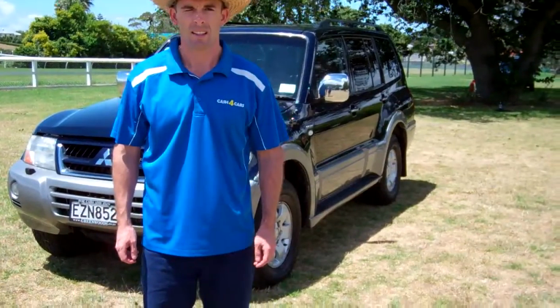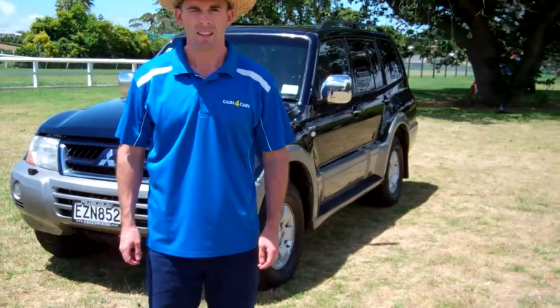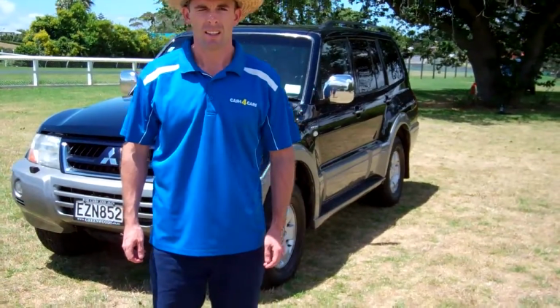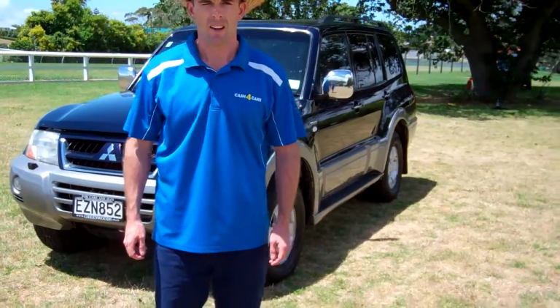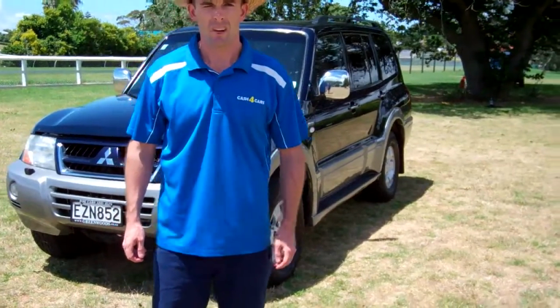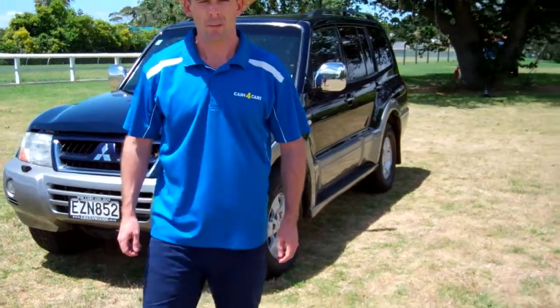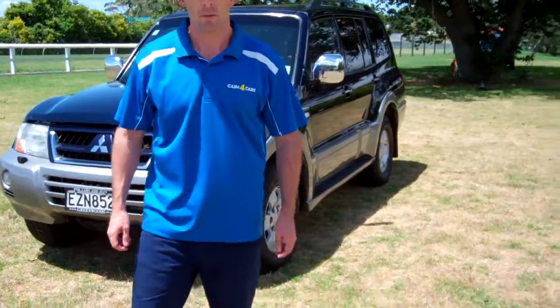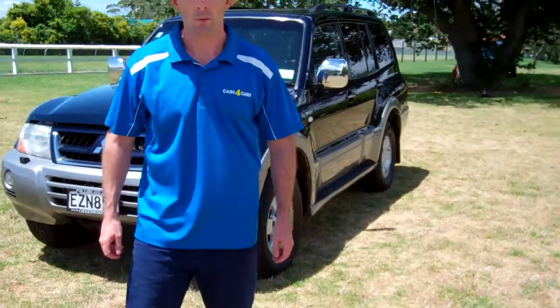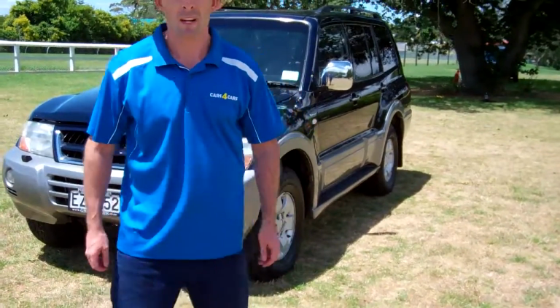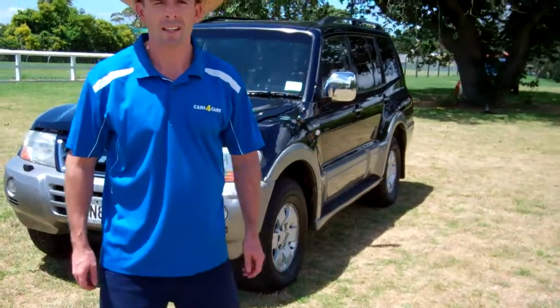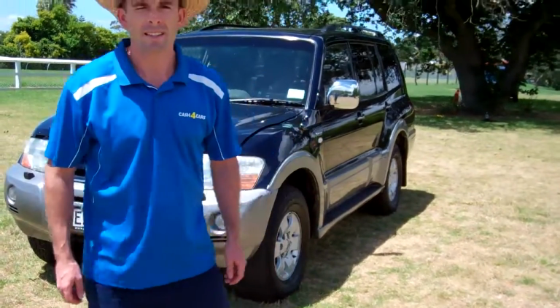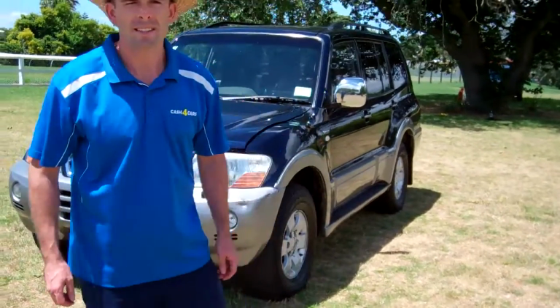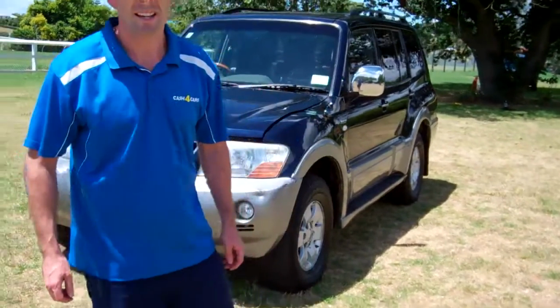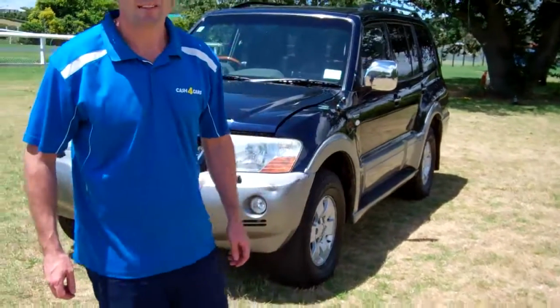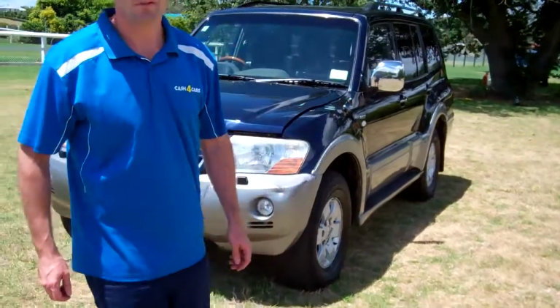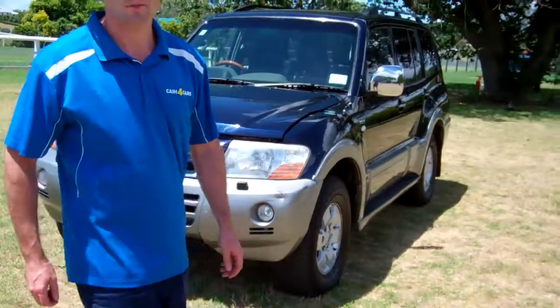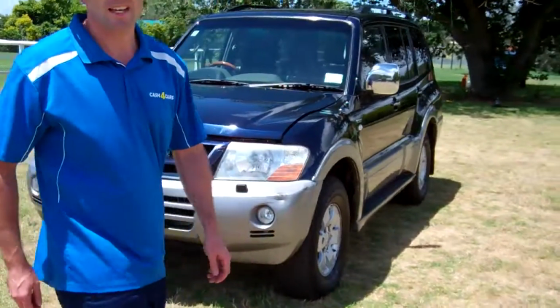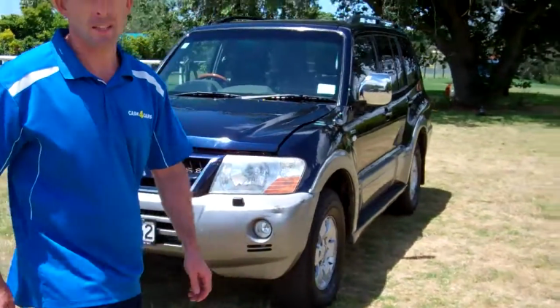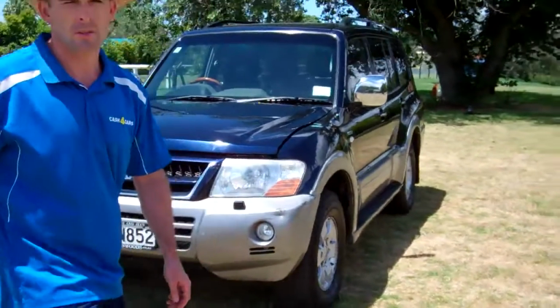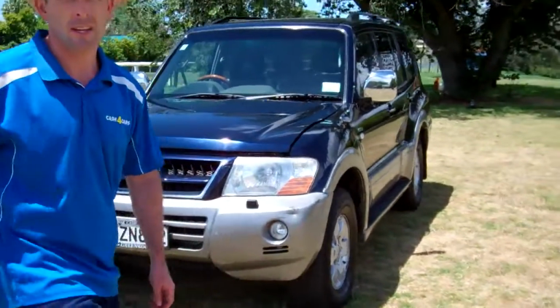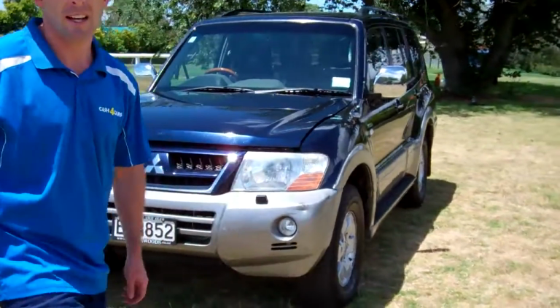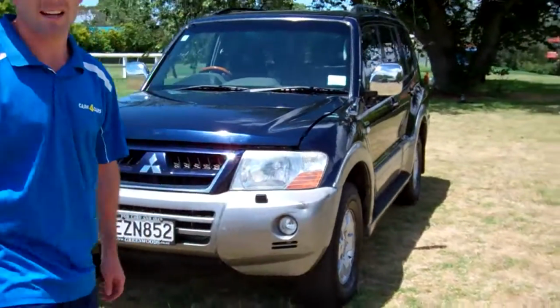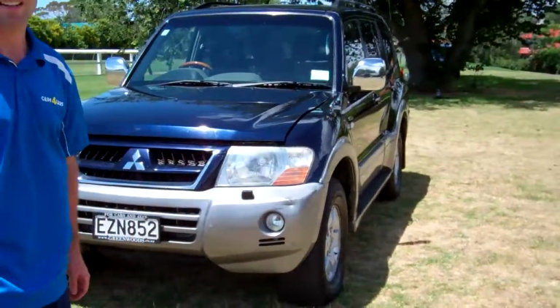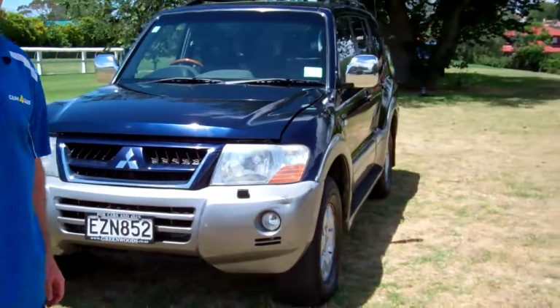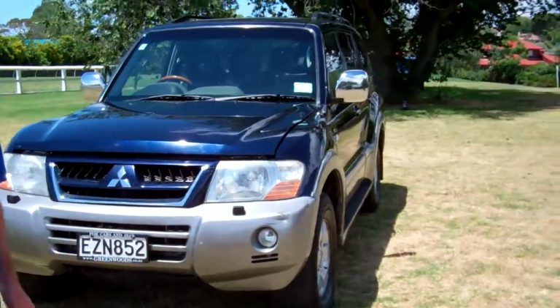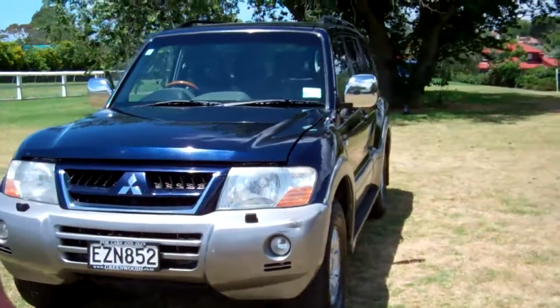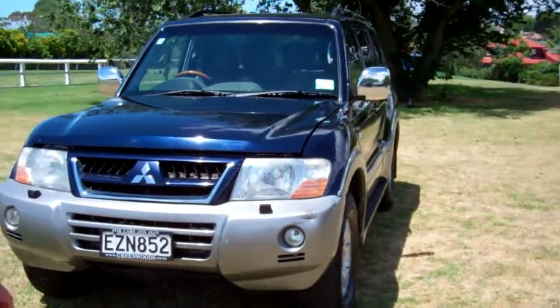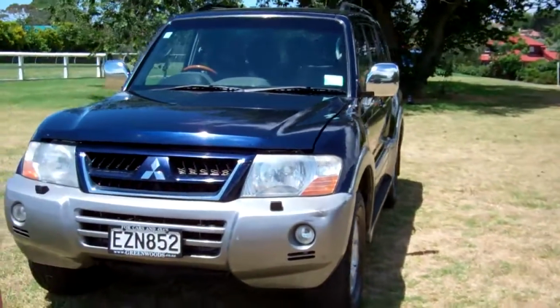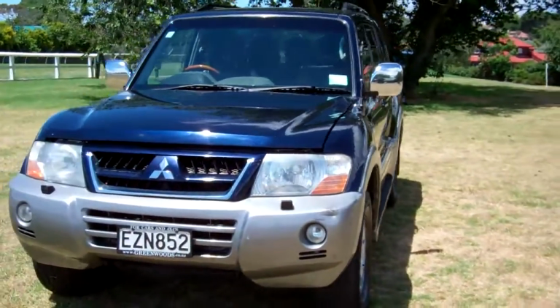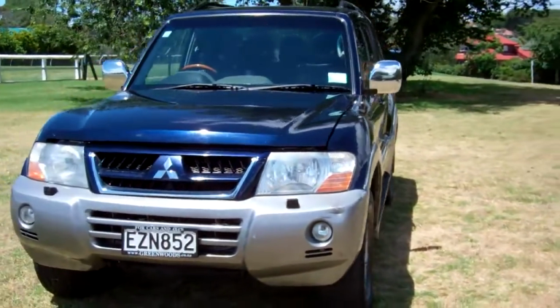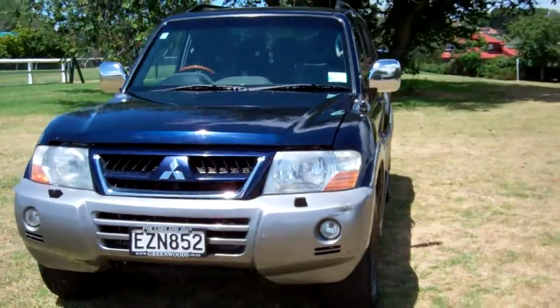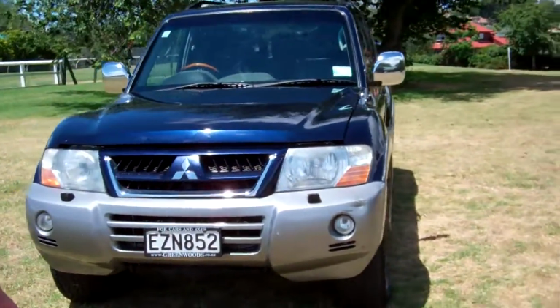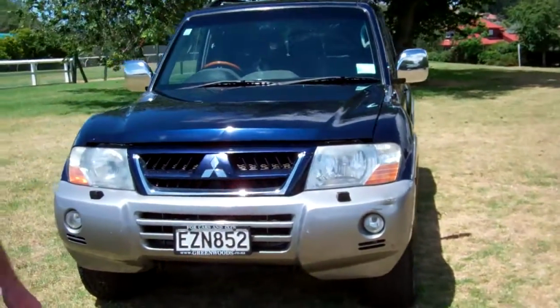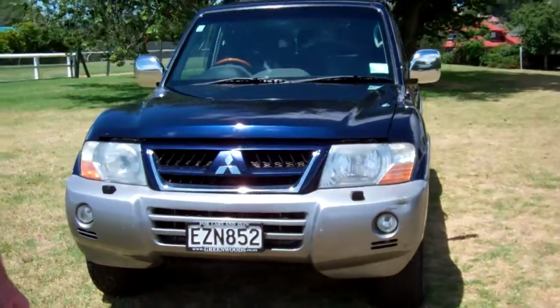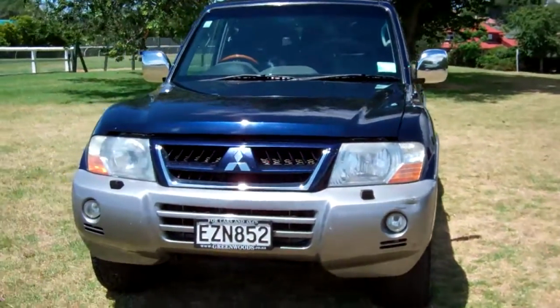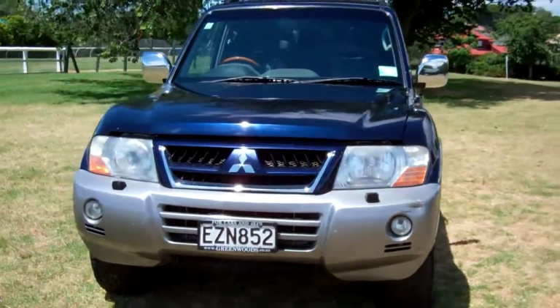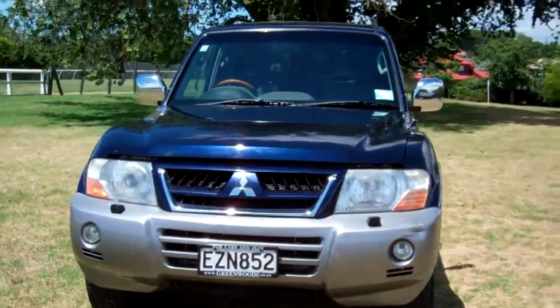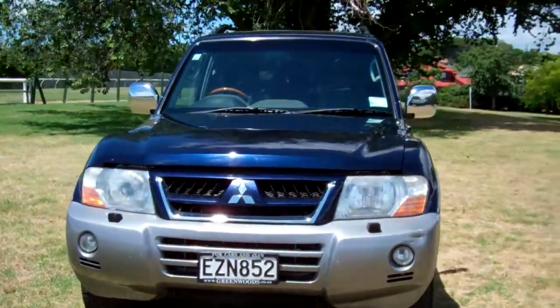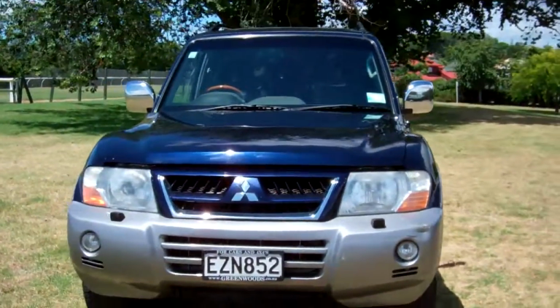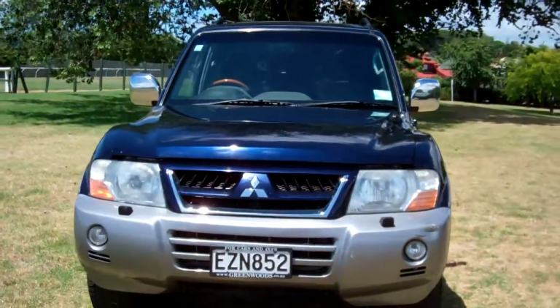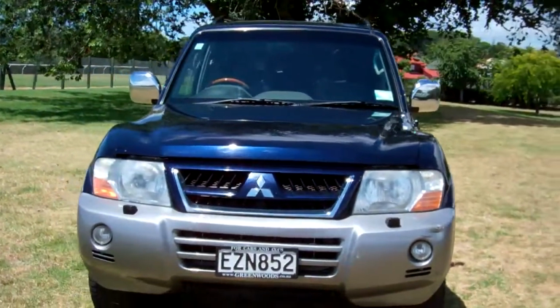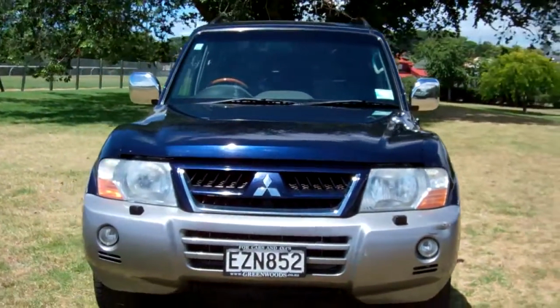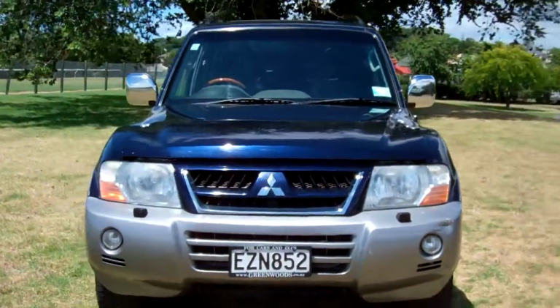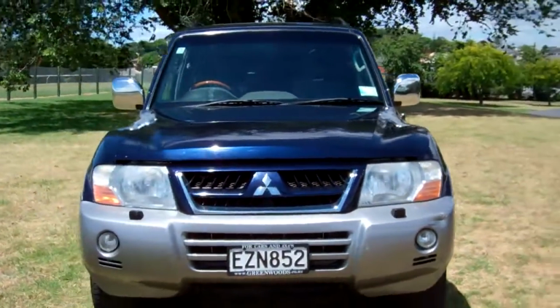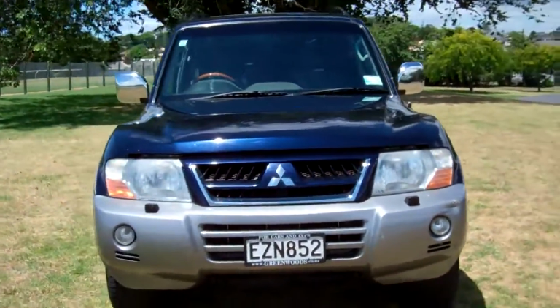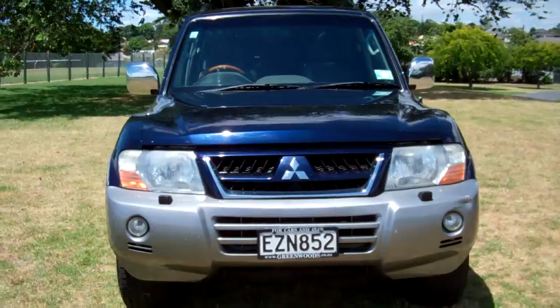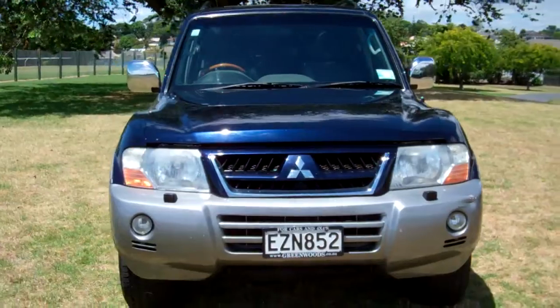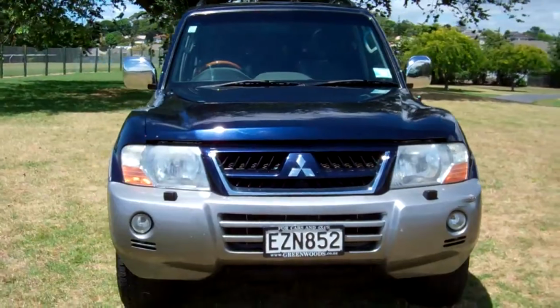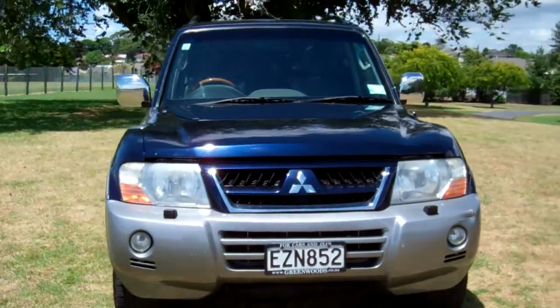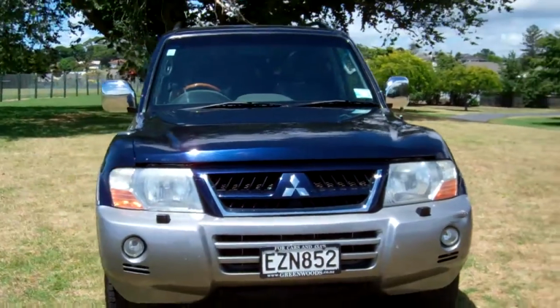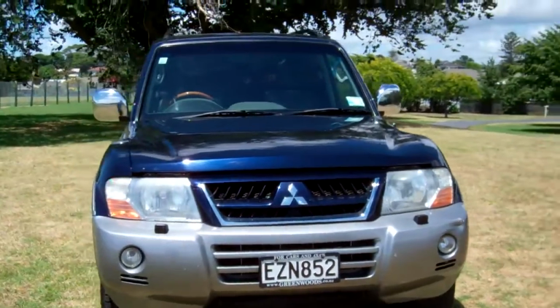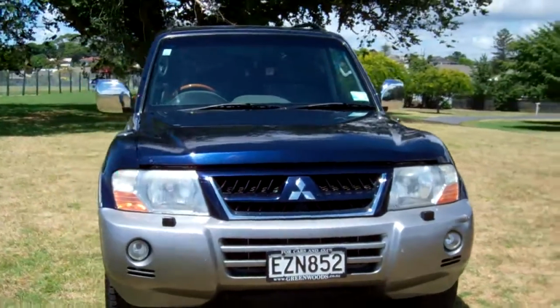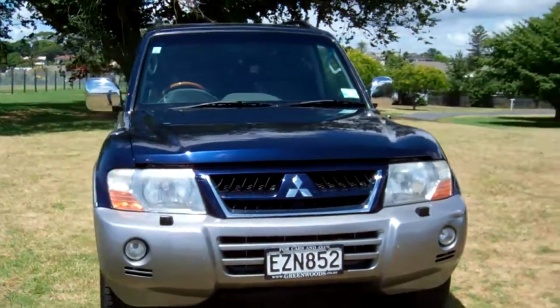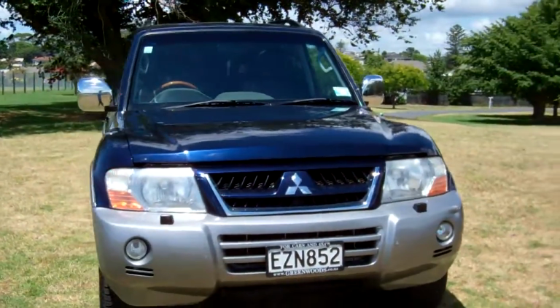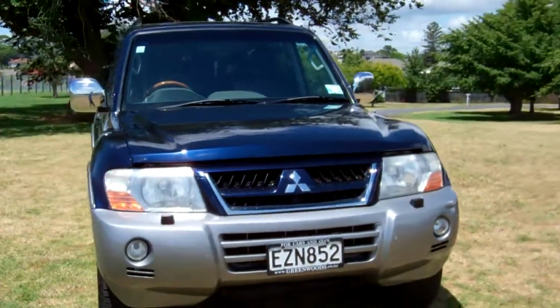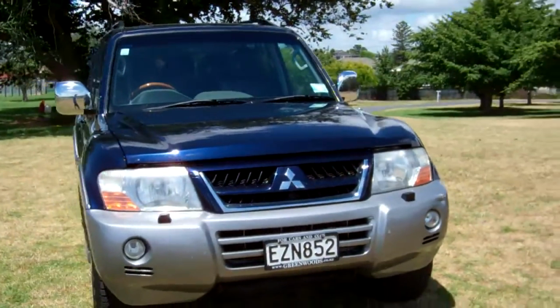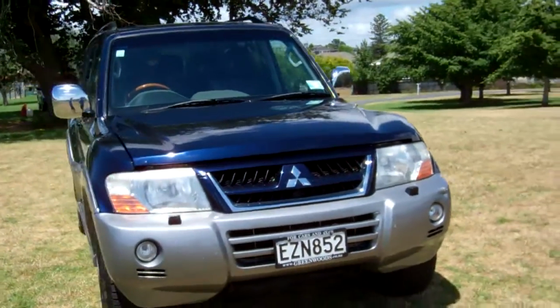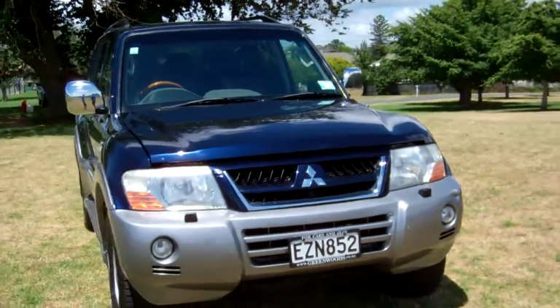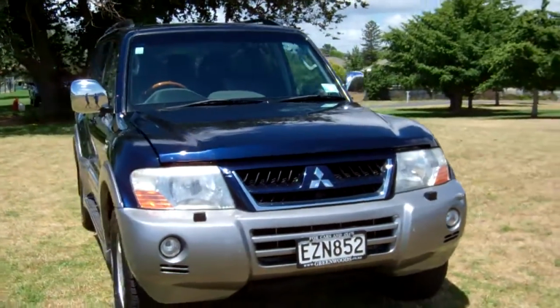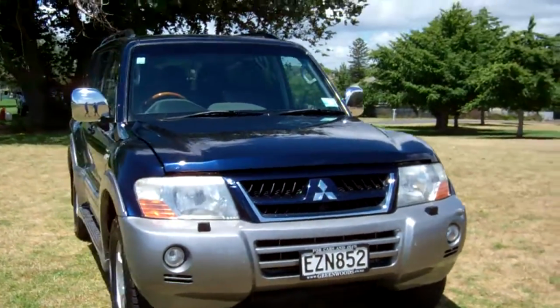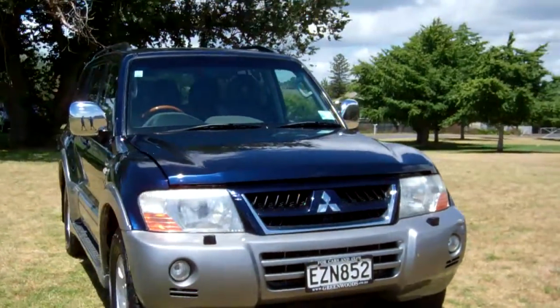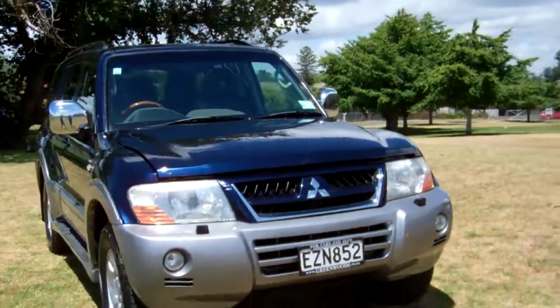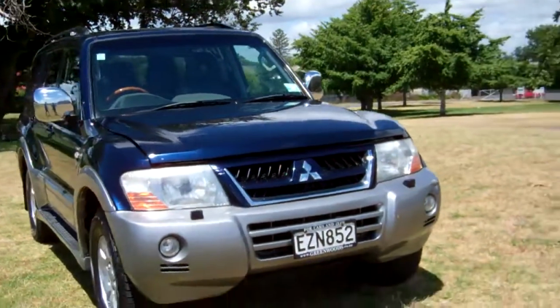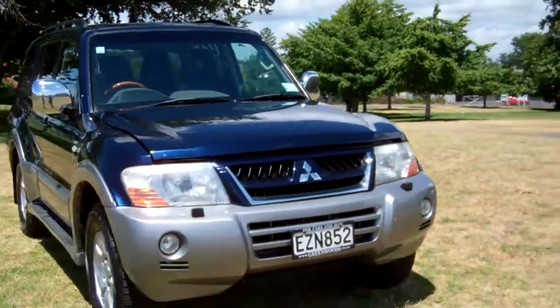Hi everyone, Dan from Cash4Cars. What you're looking at is our latest vehicle to go on the internet in an auction.